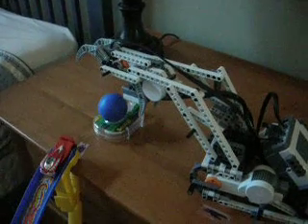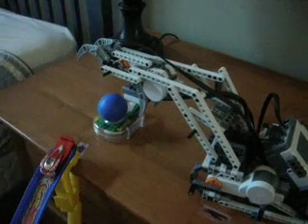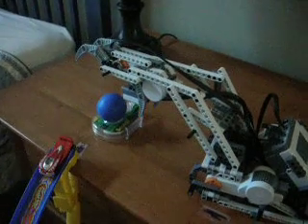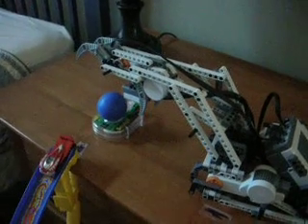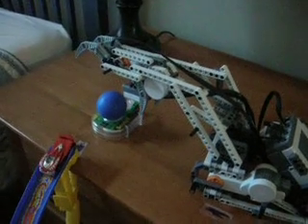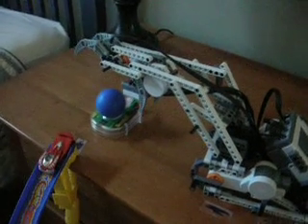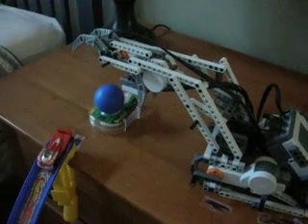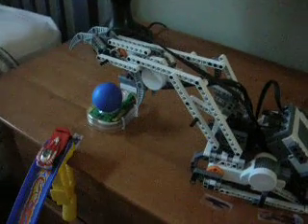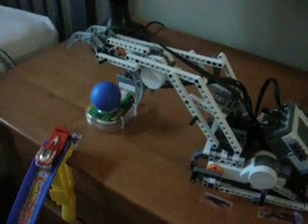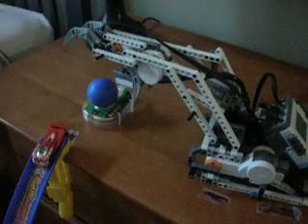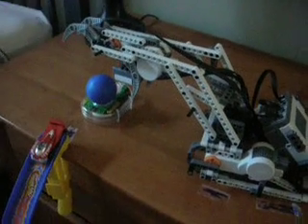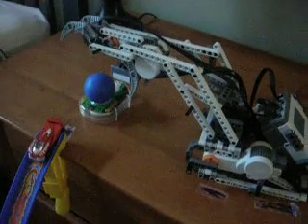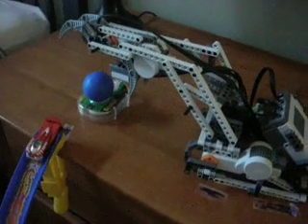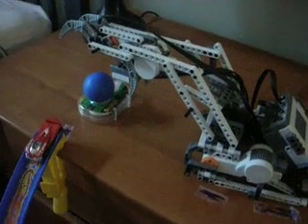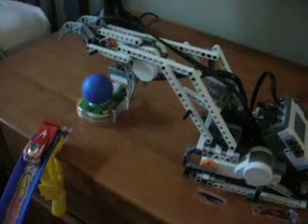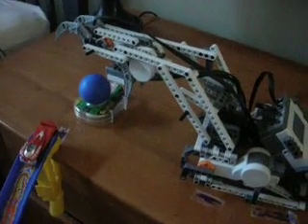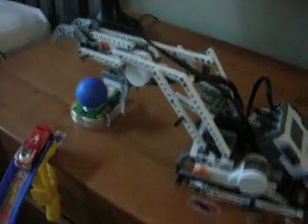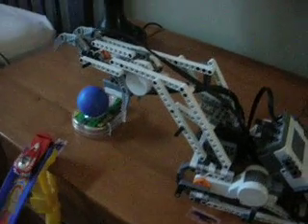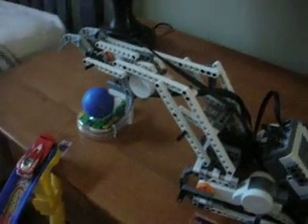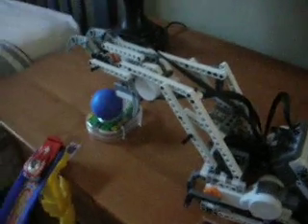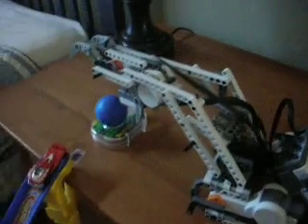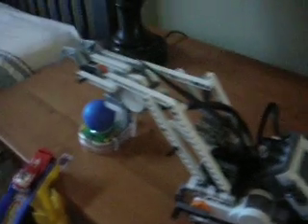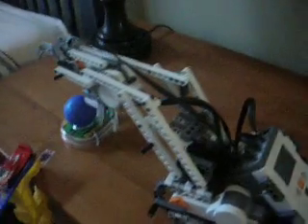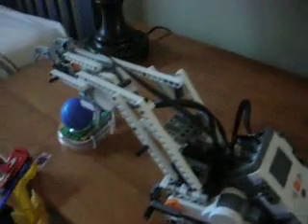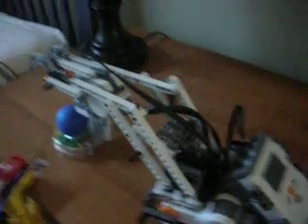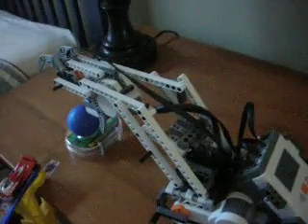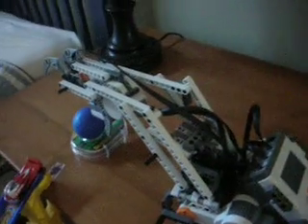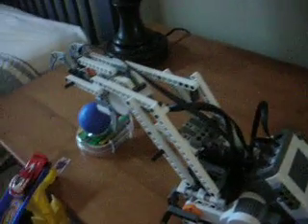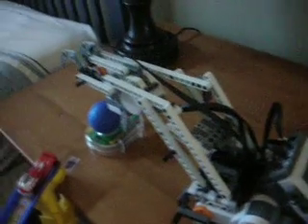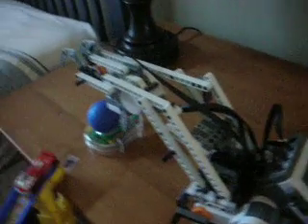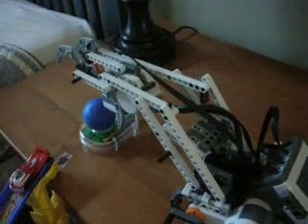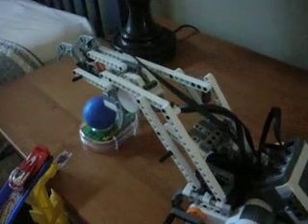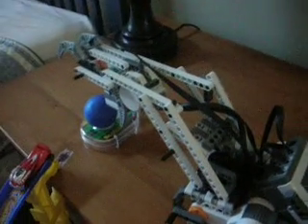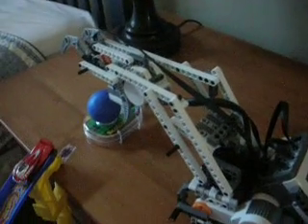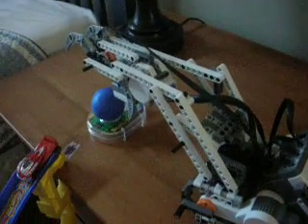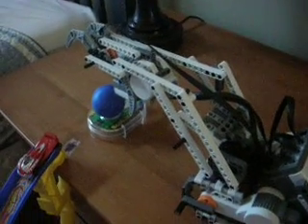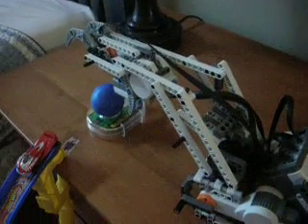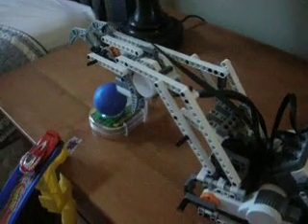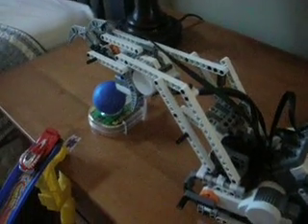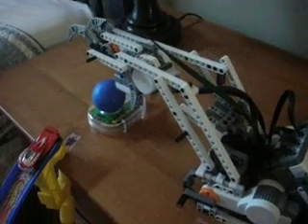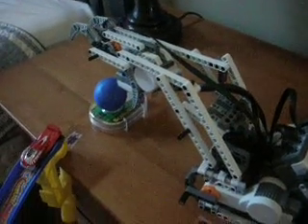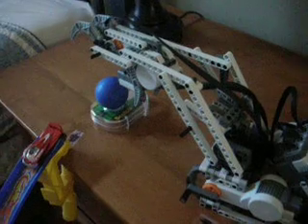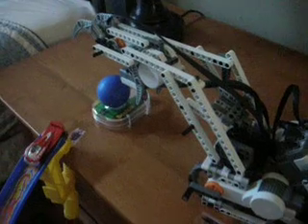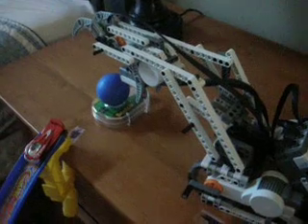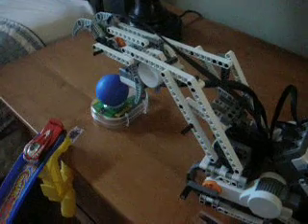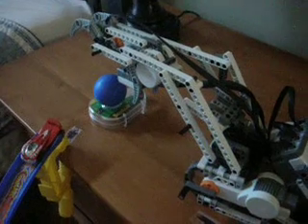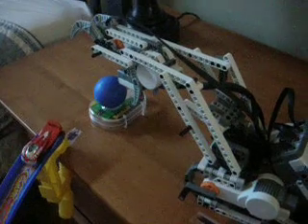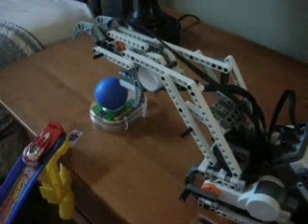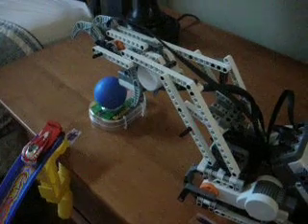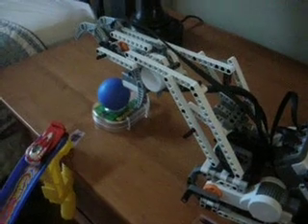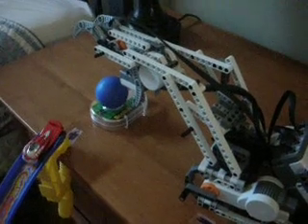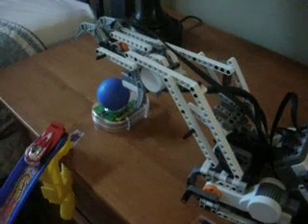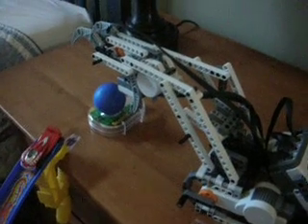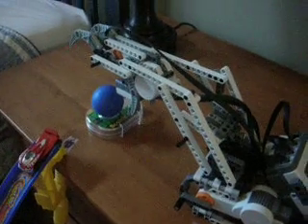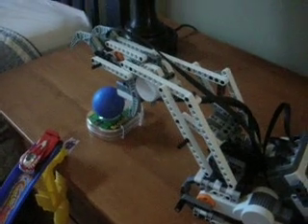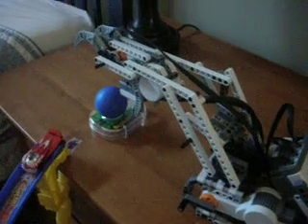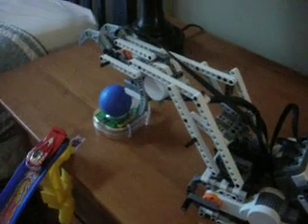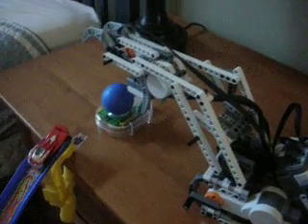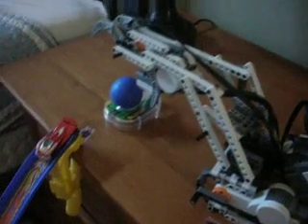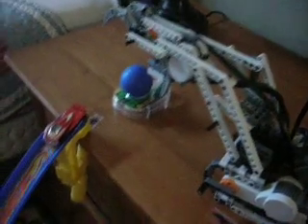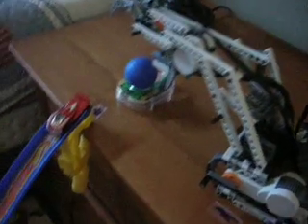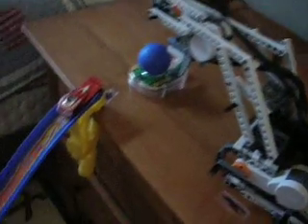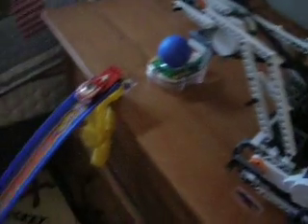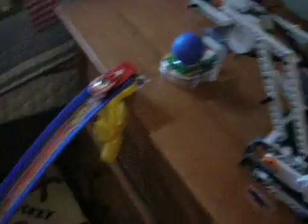Okay, this is my LEGO Mindstorms, and this time I programmed it to pick up a ball, turn, and knock a Hot Wheels car down the track.